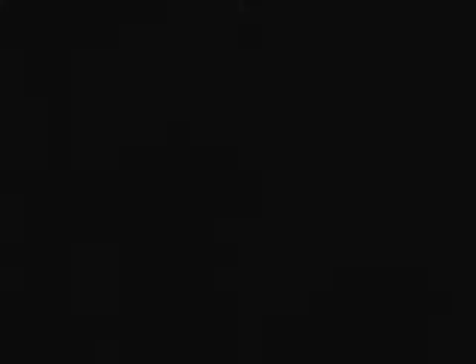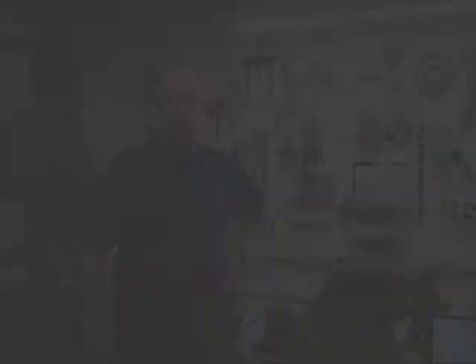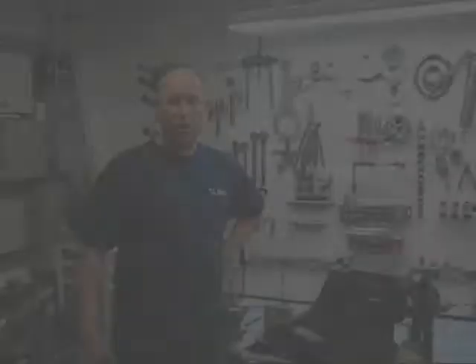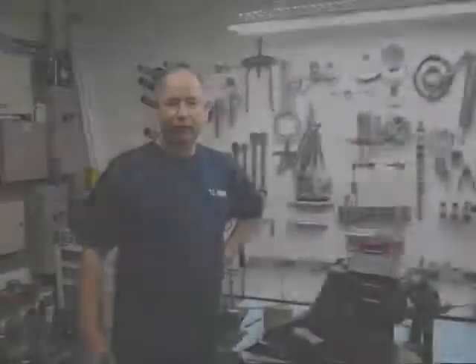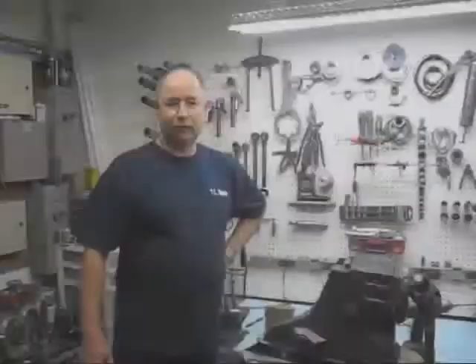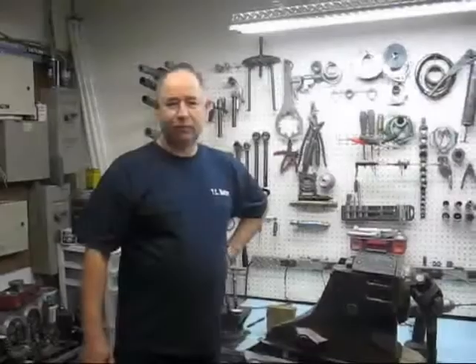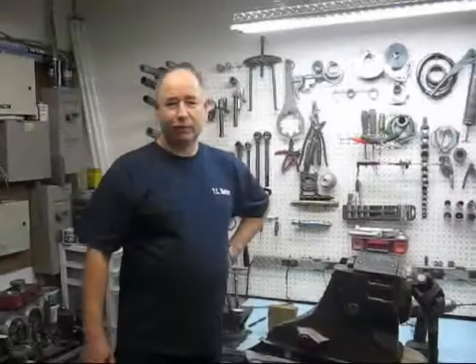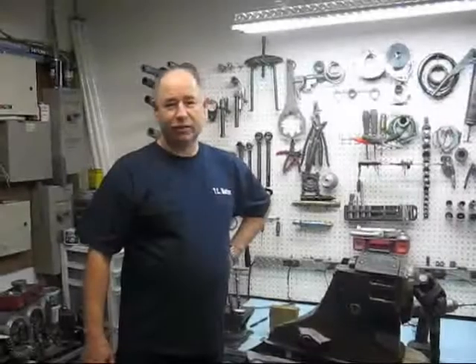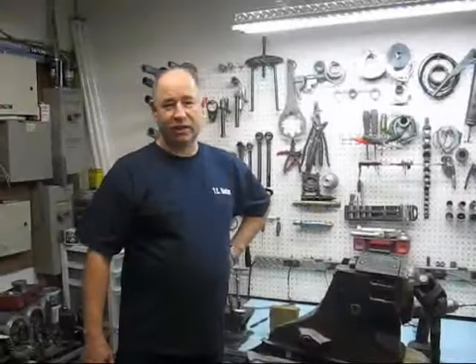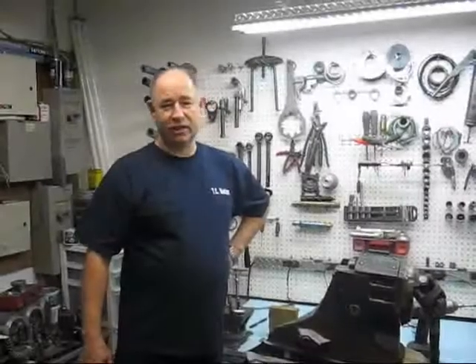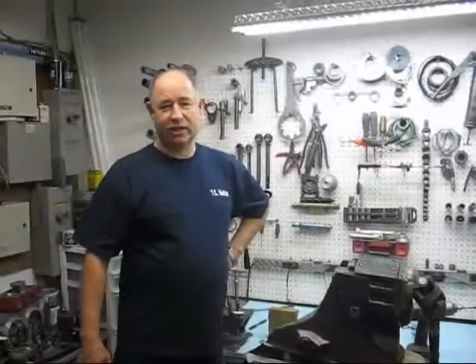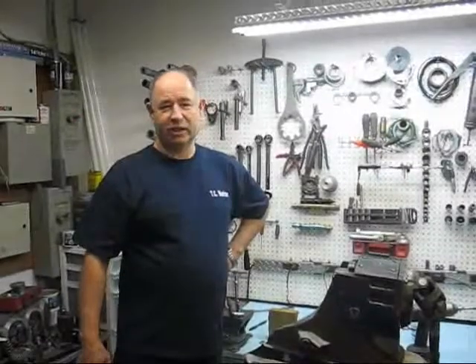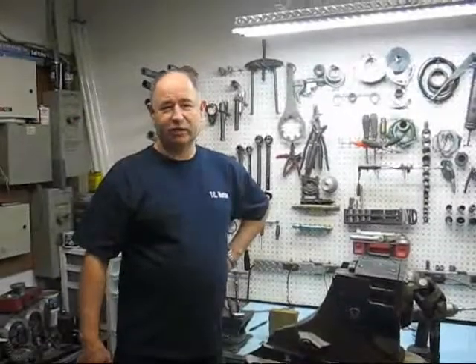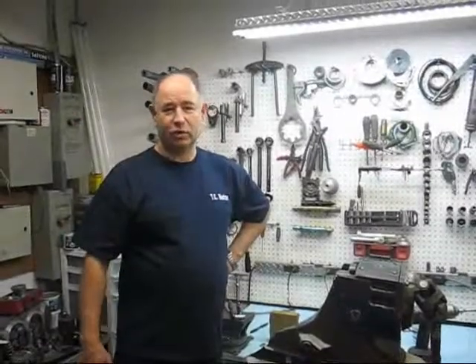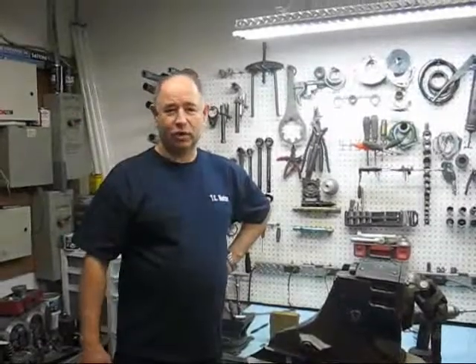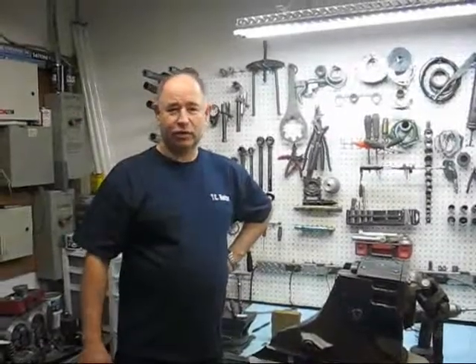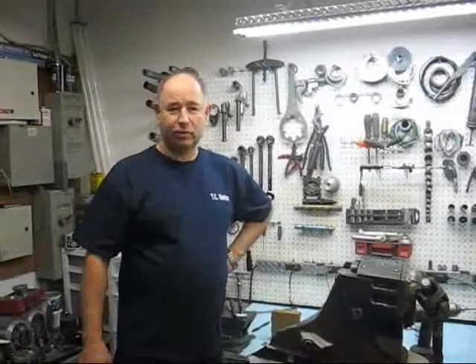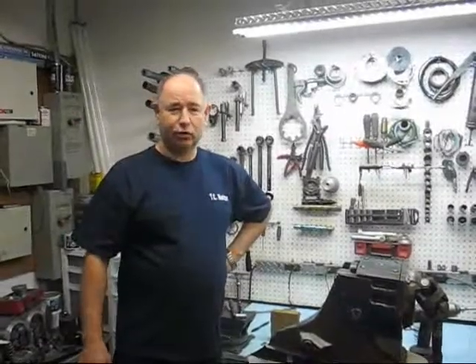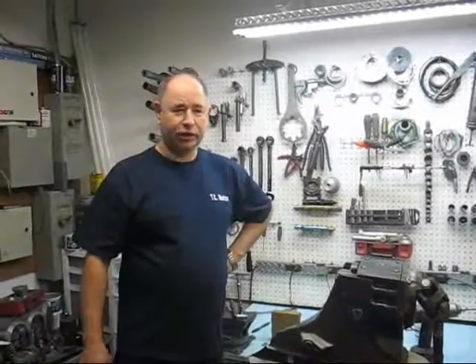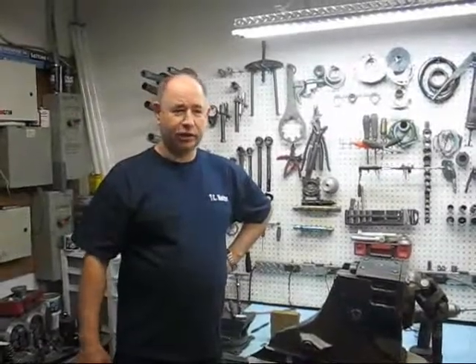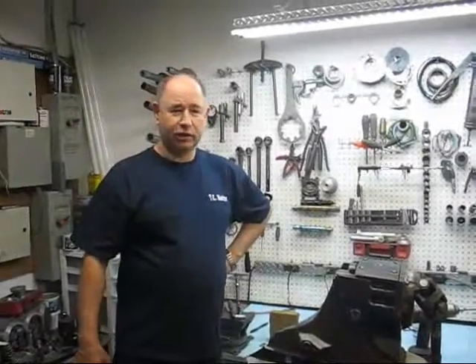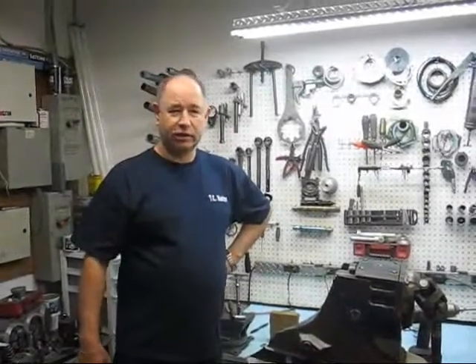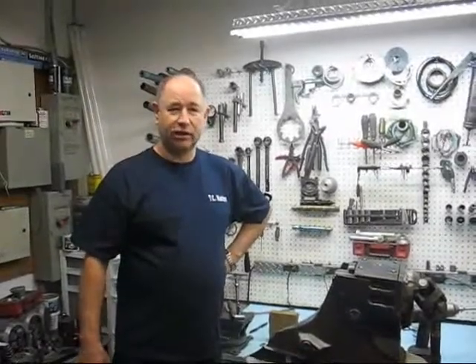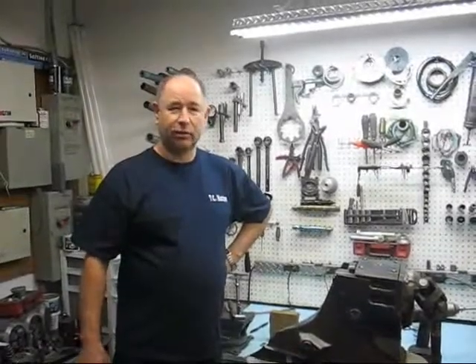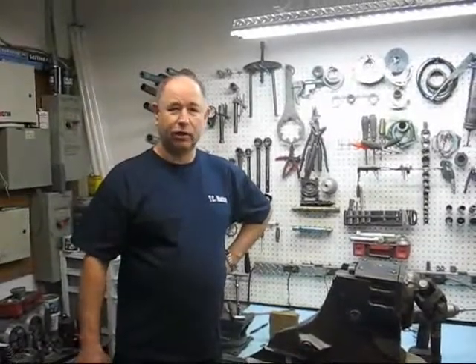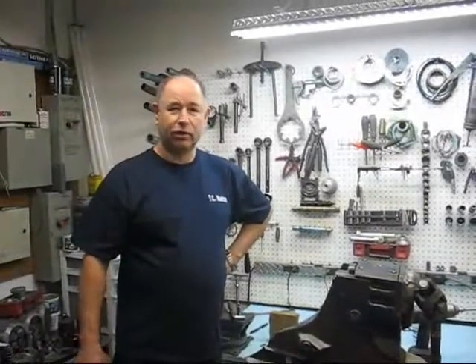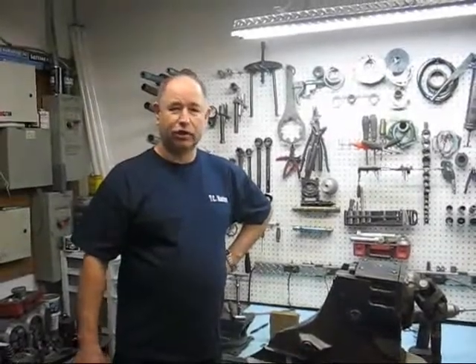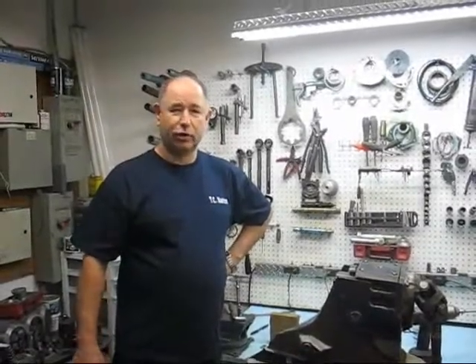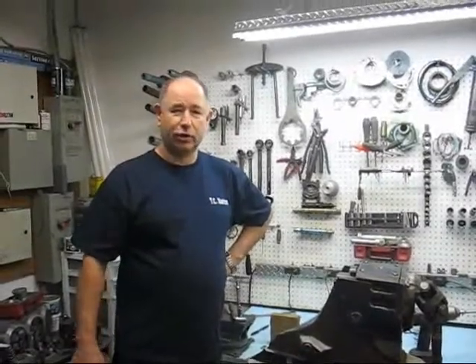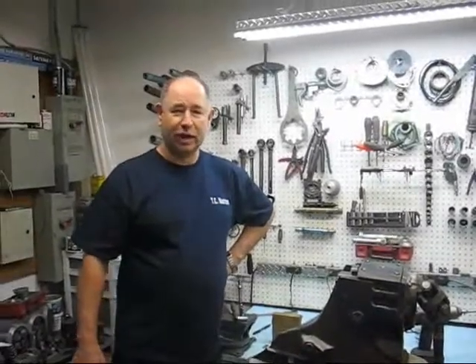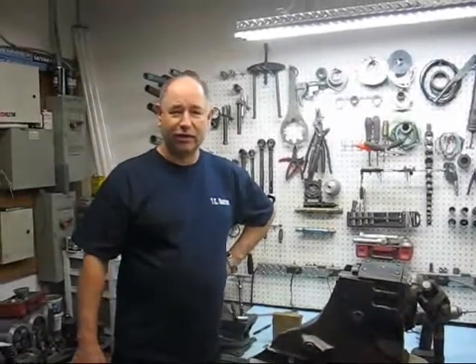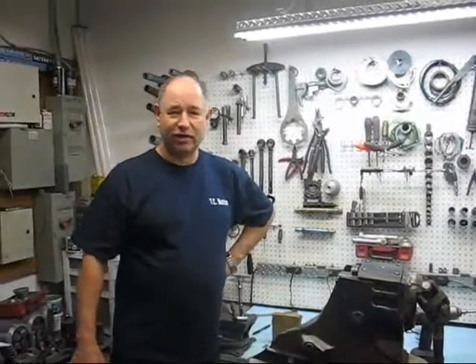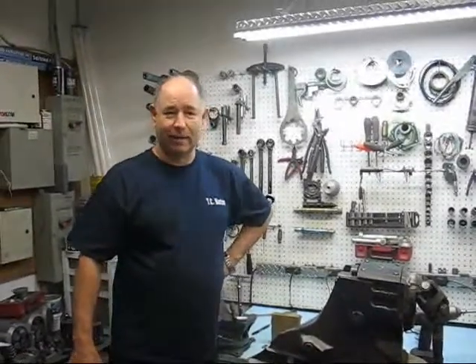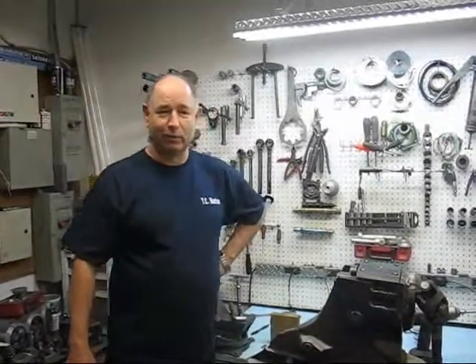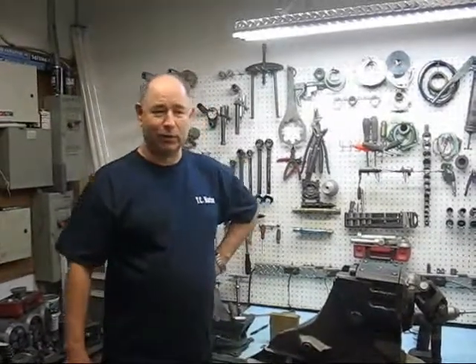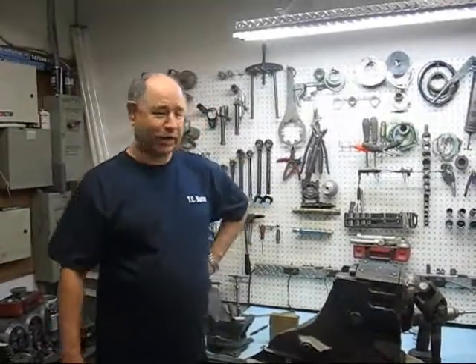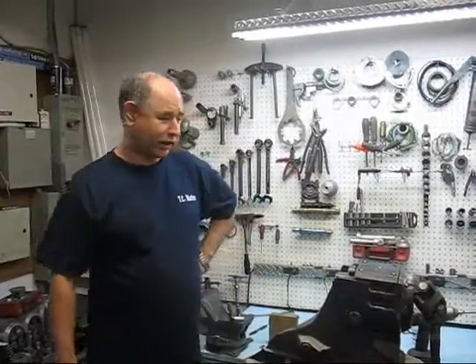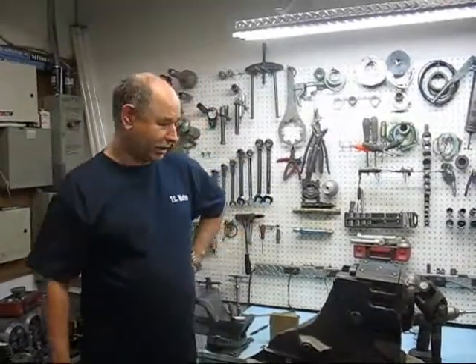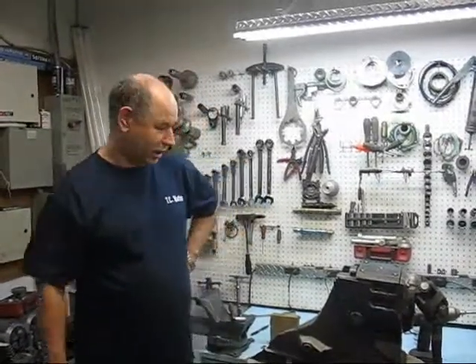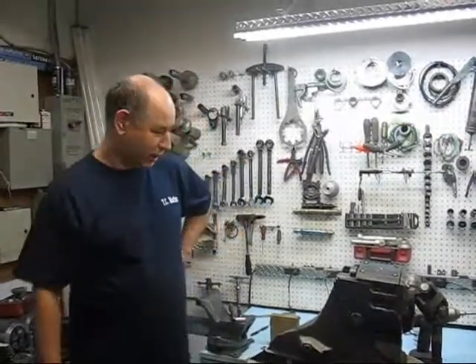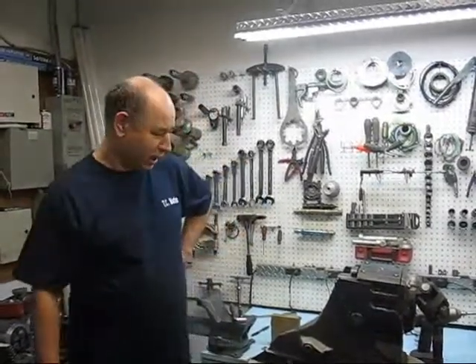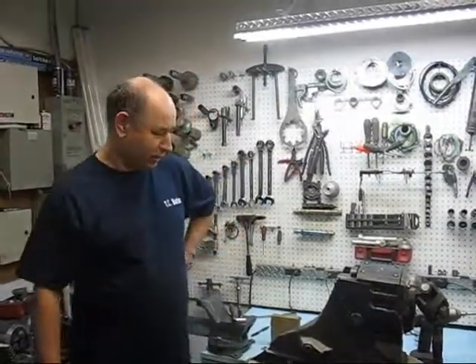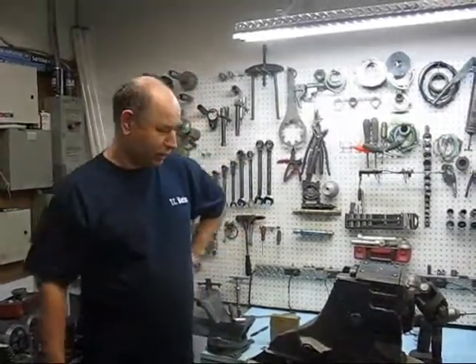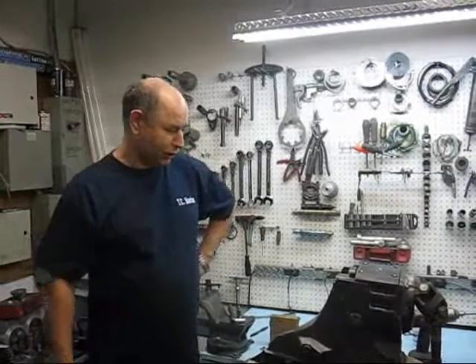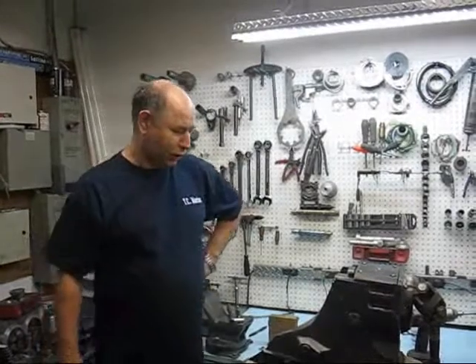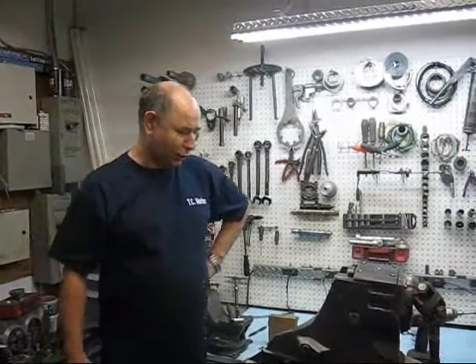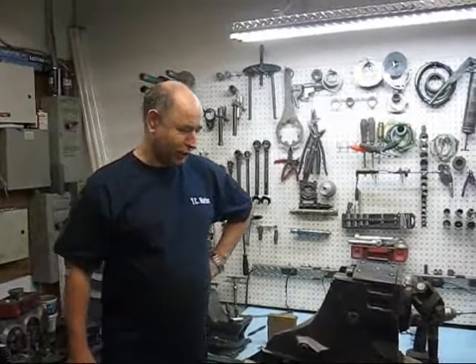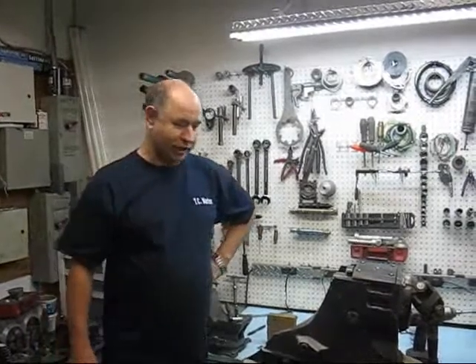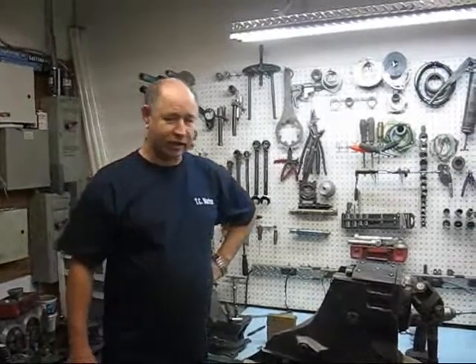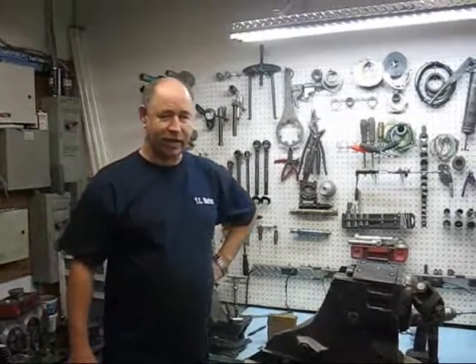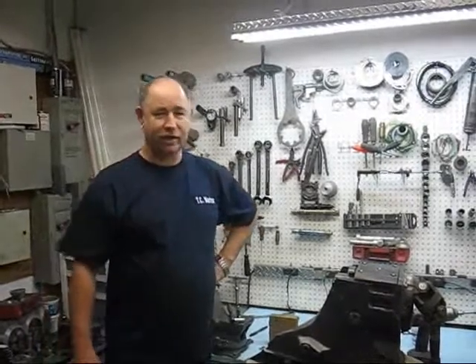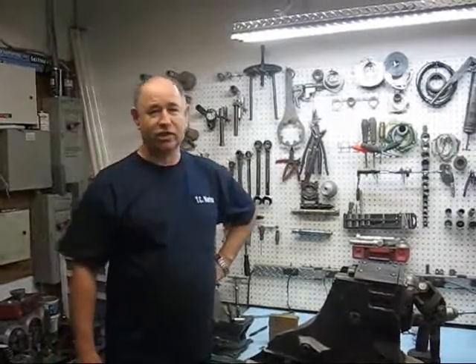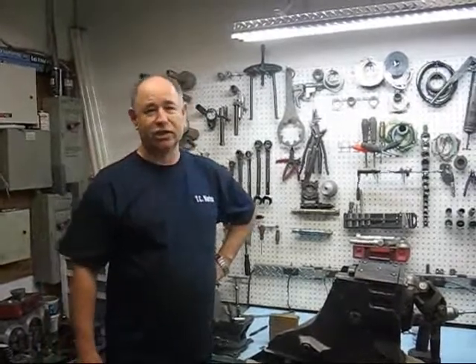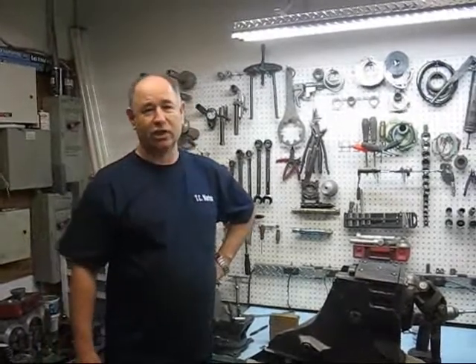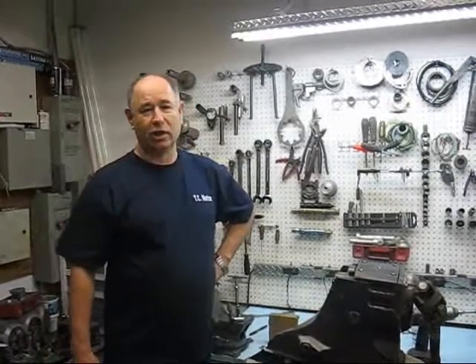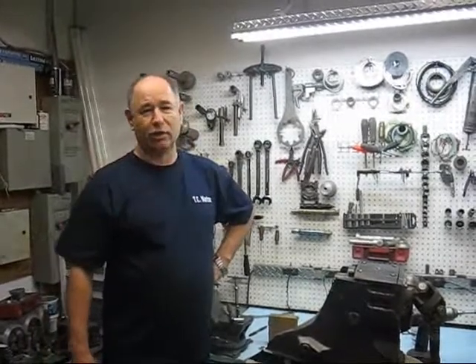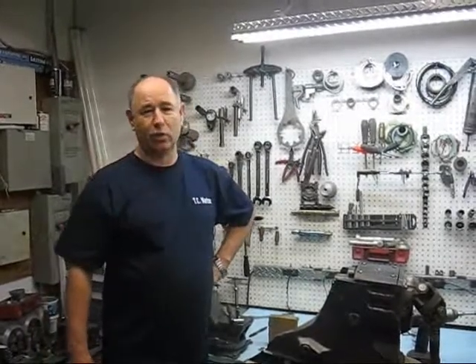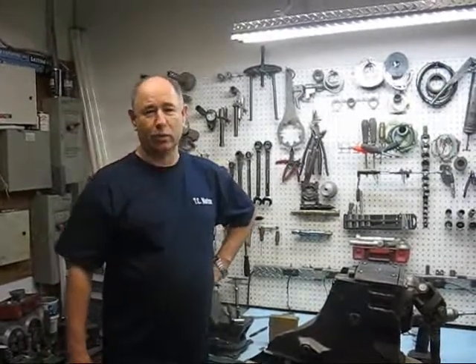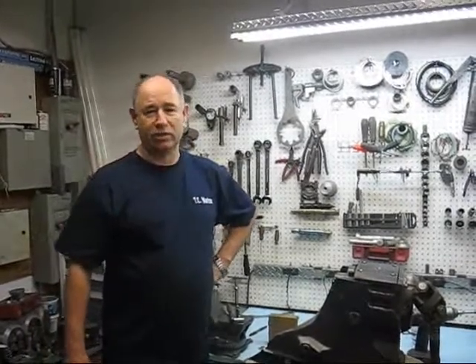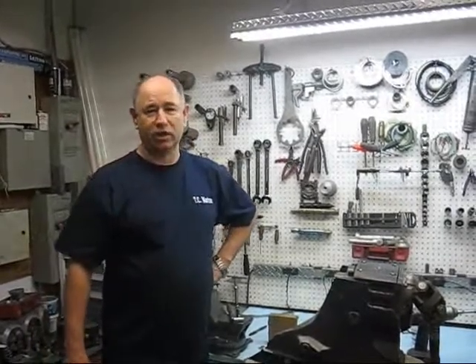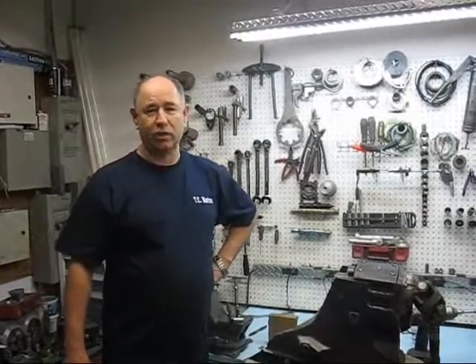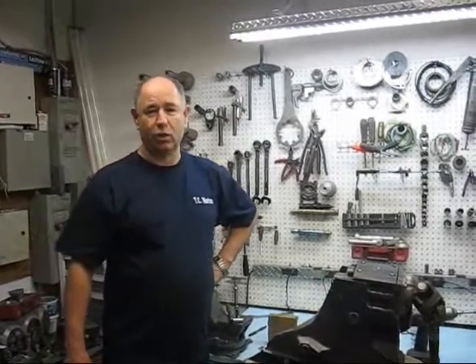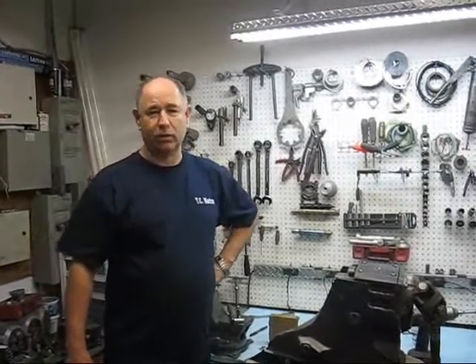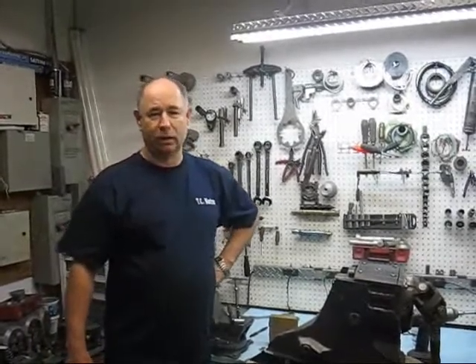I'm Wayne from TC Electronics and Marine. Today we're going to show you how to separate an upper and lower gear case on an OMC Cobra.